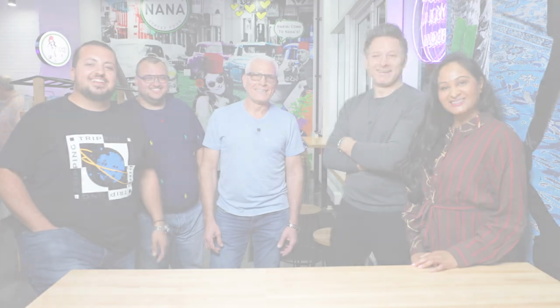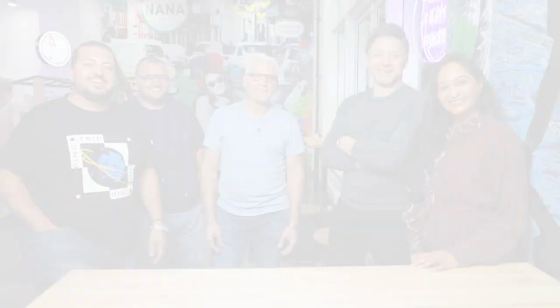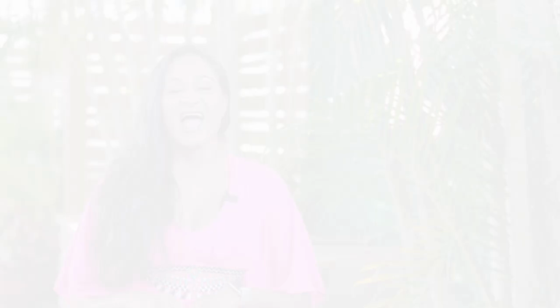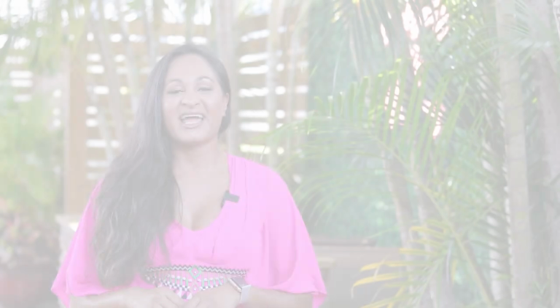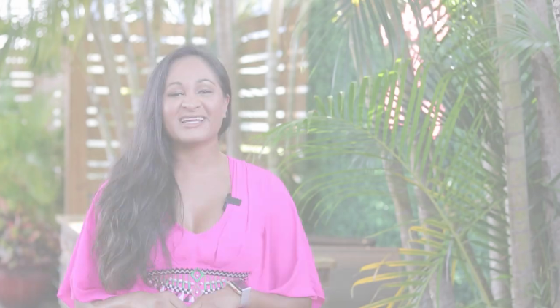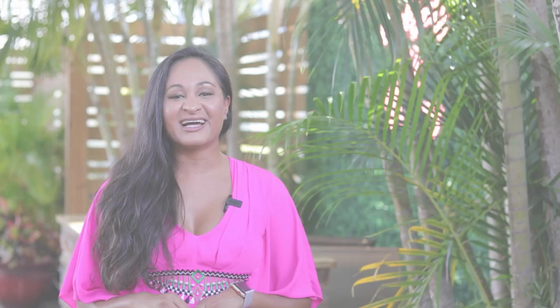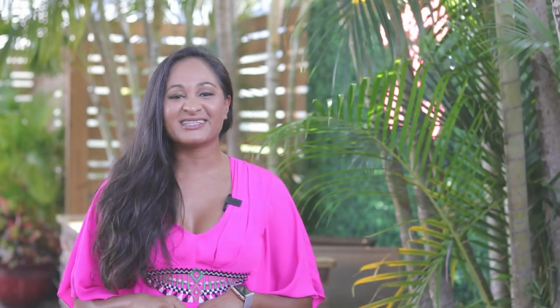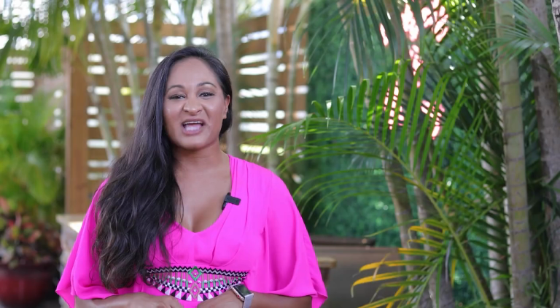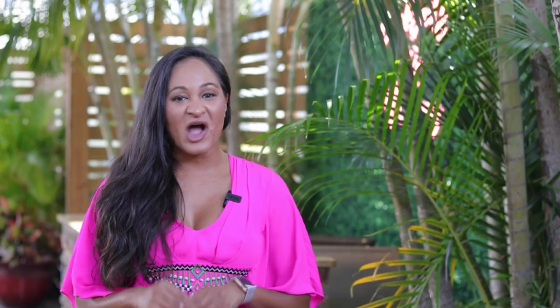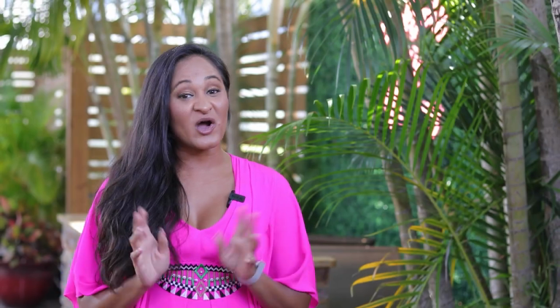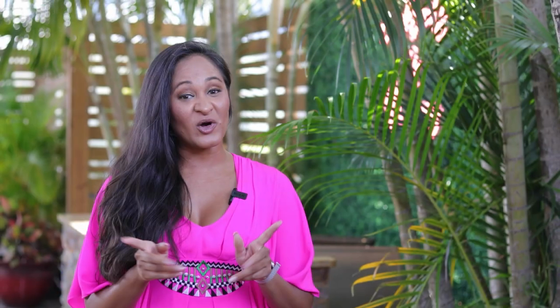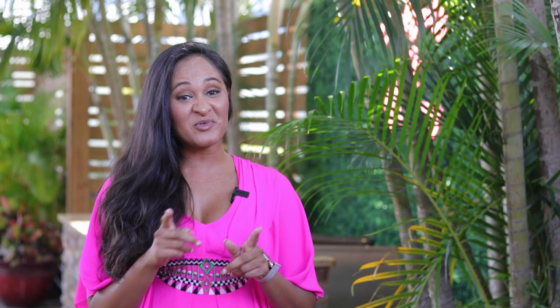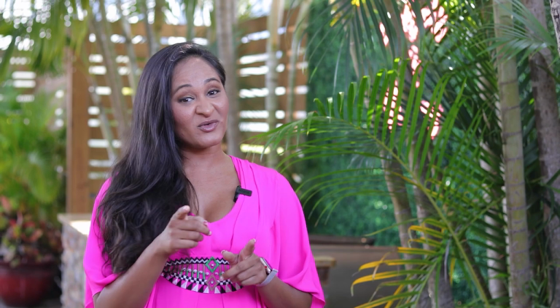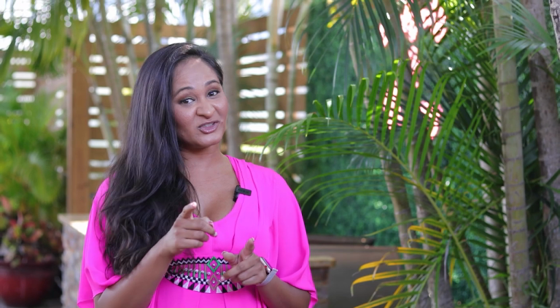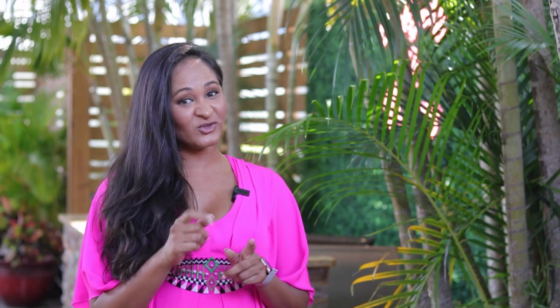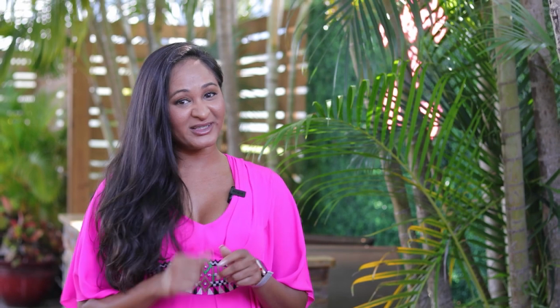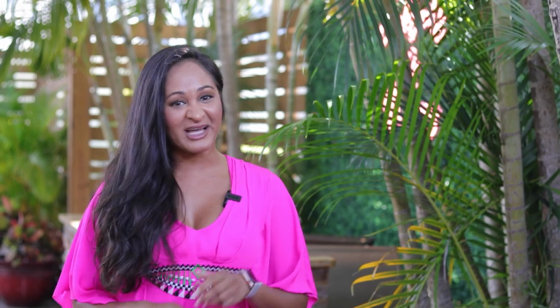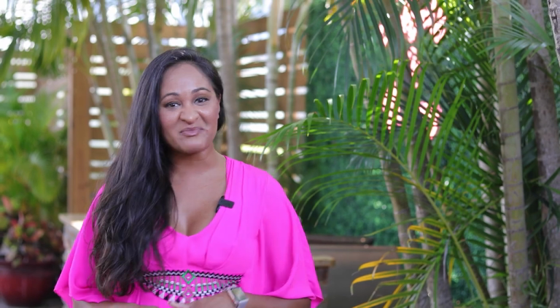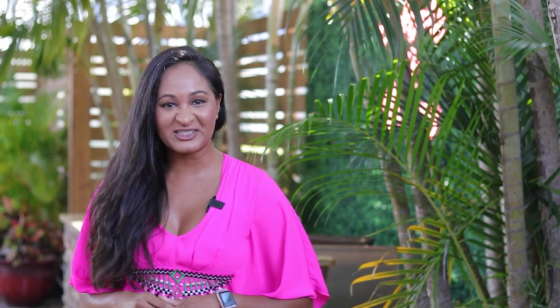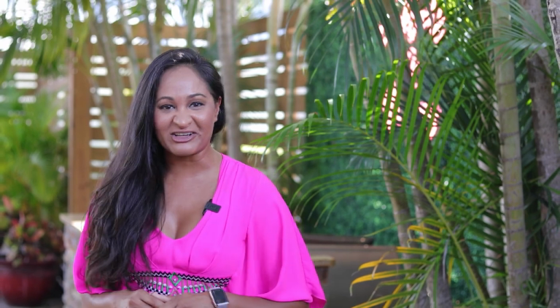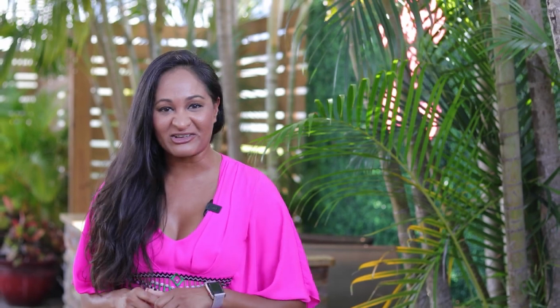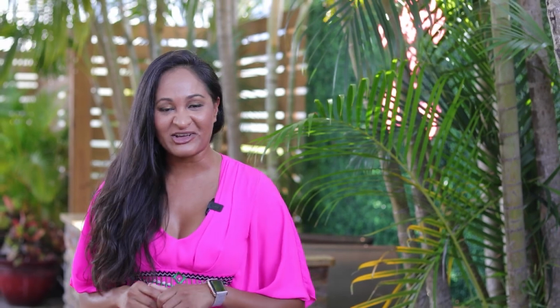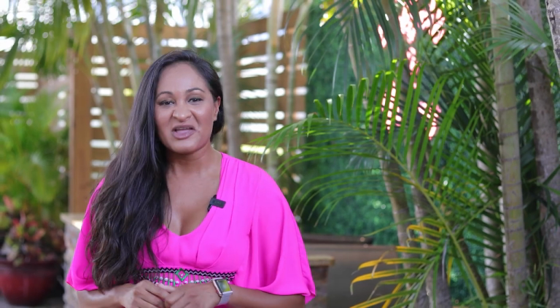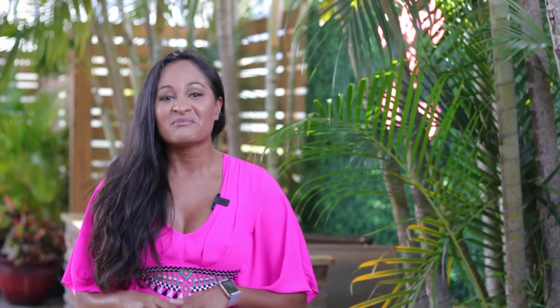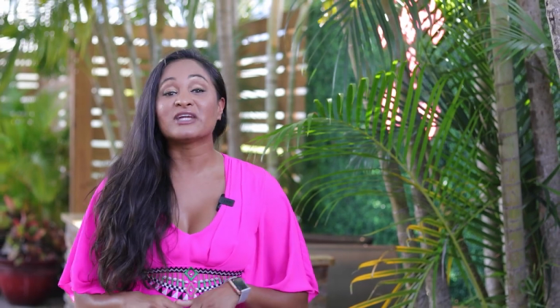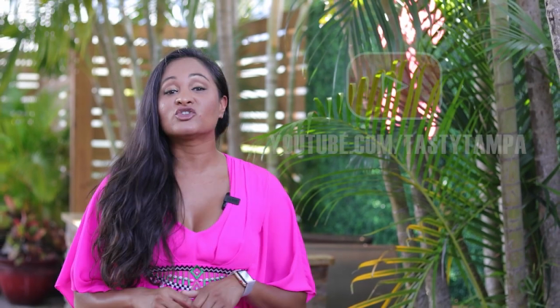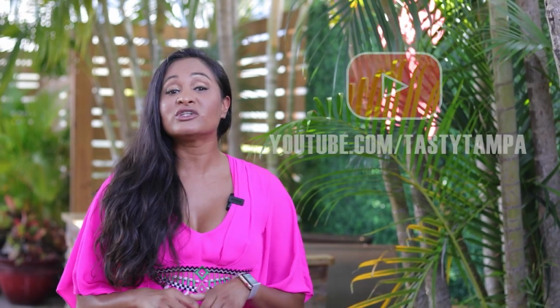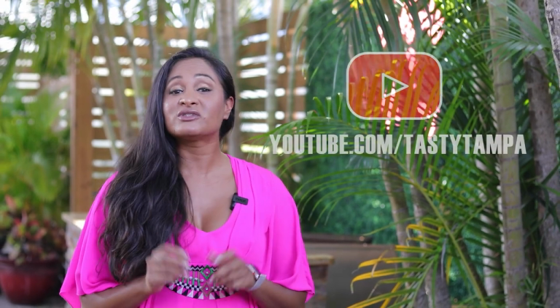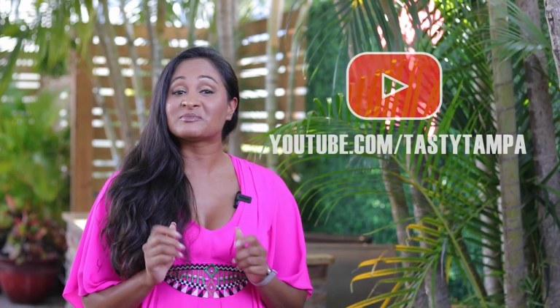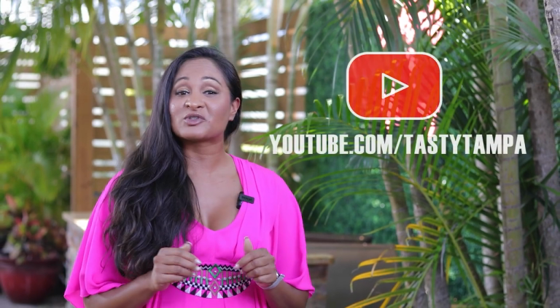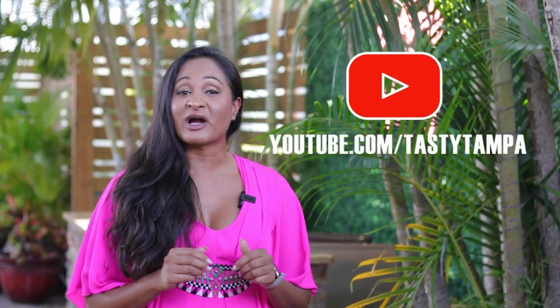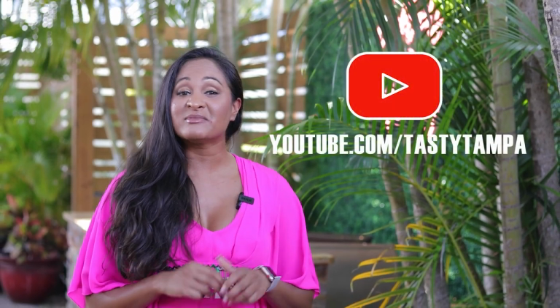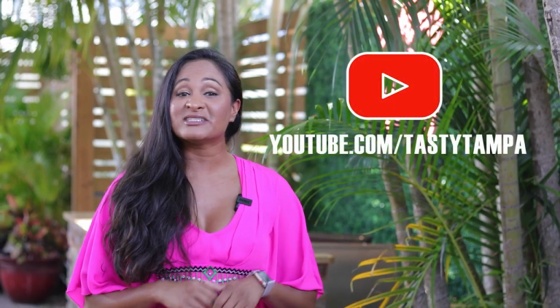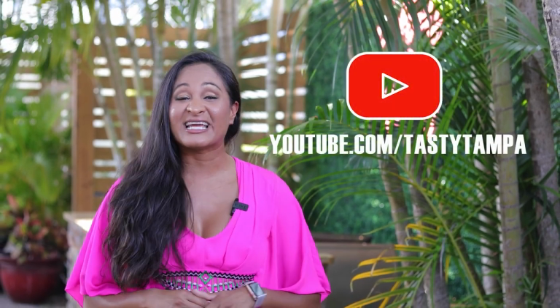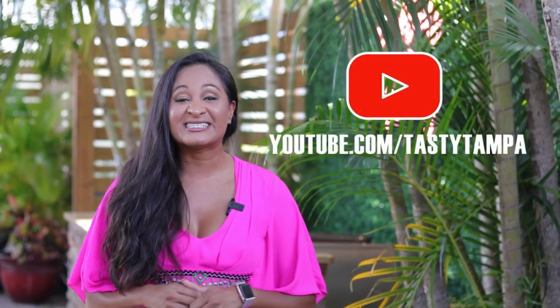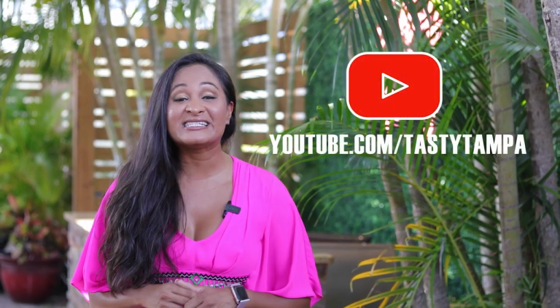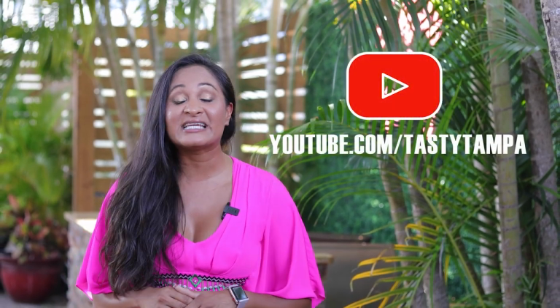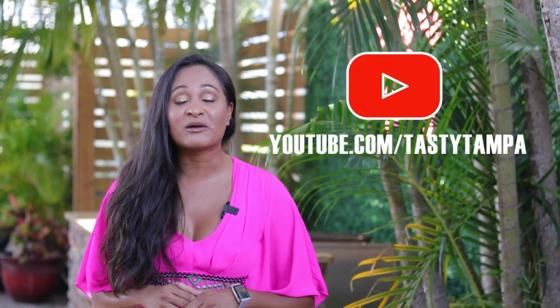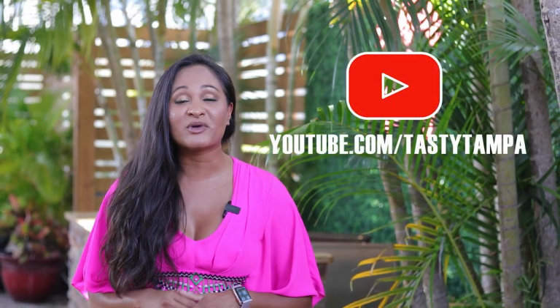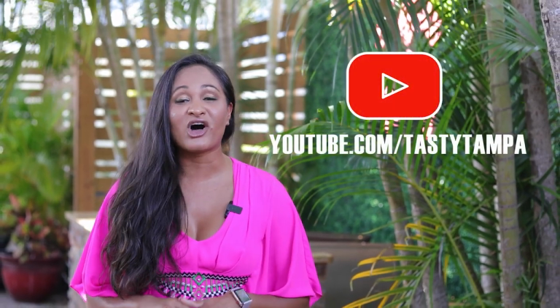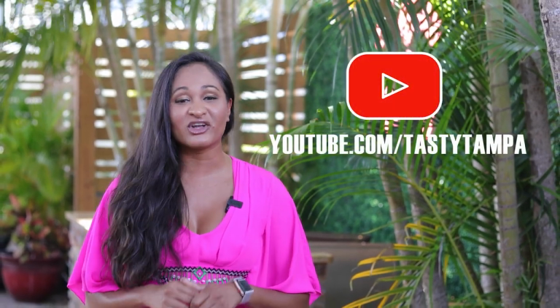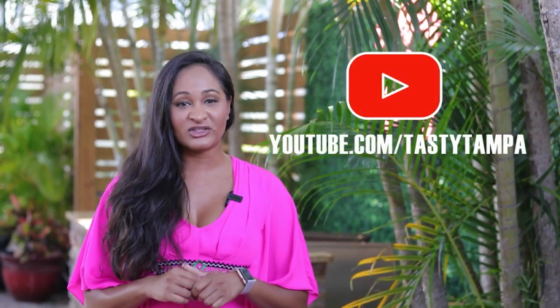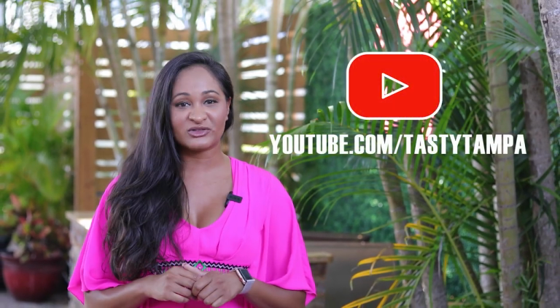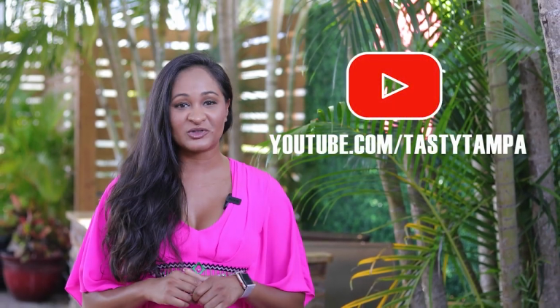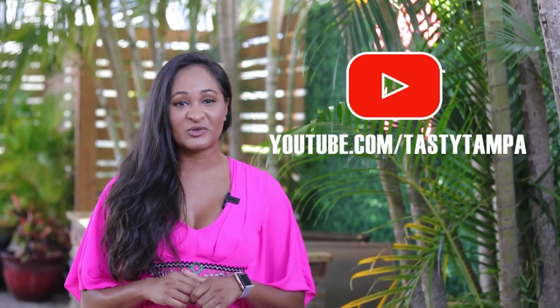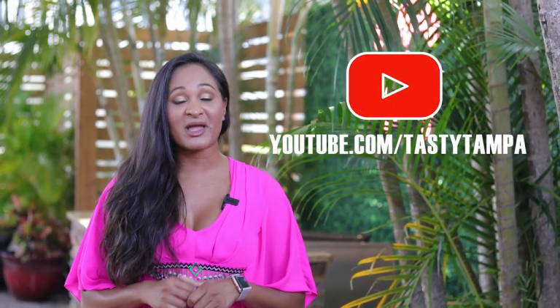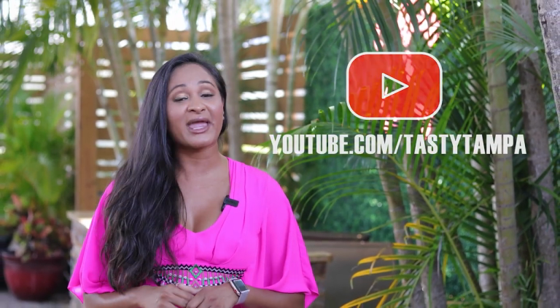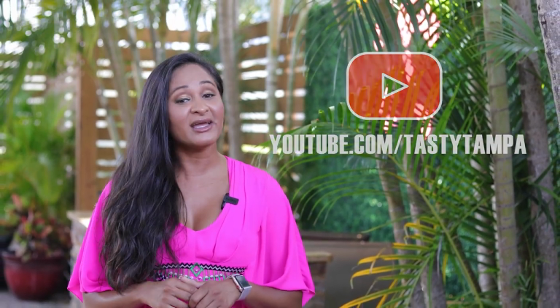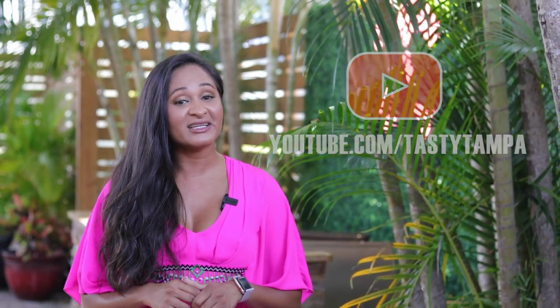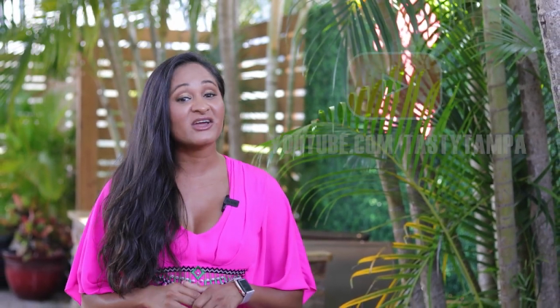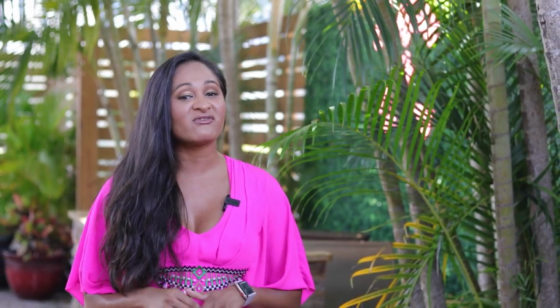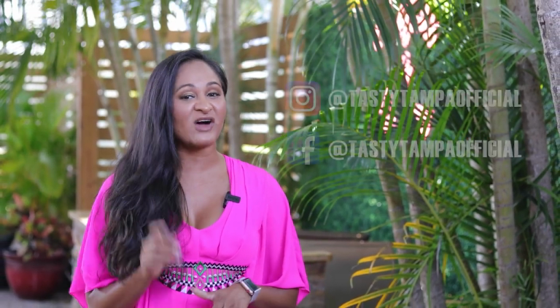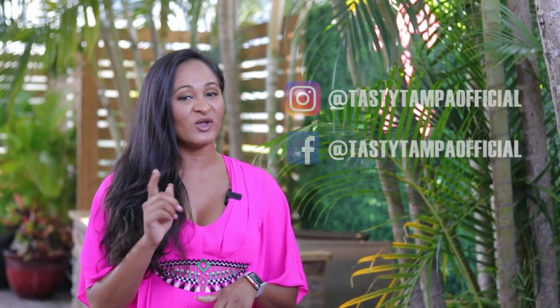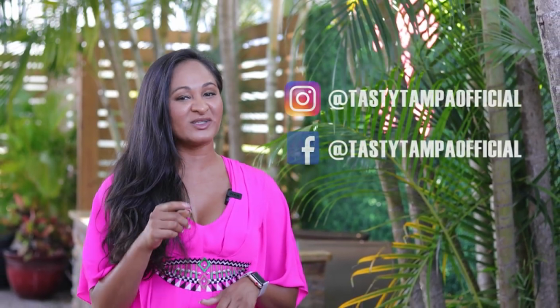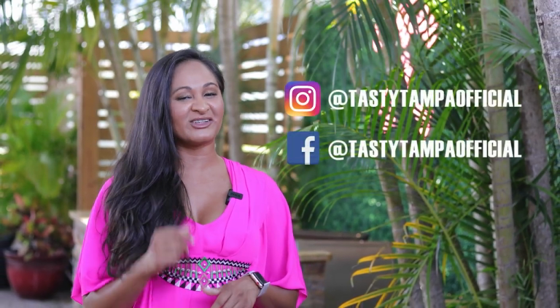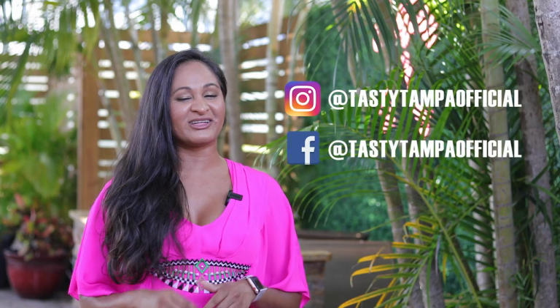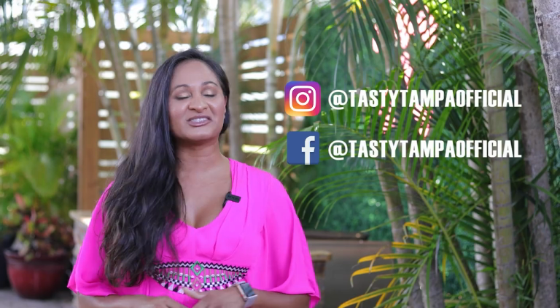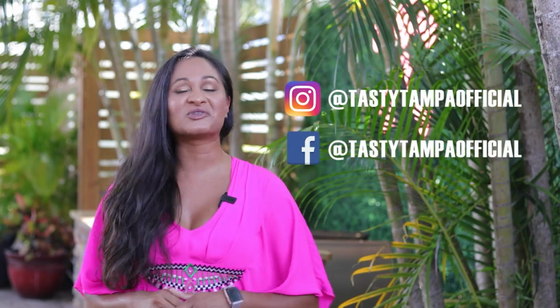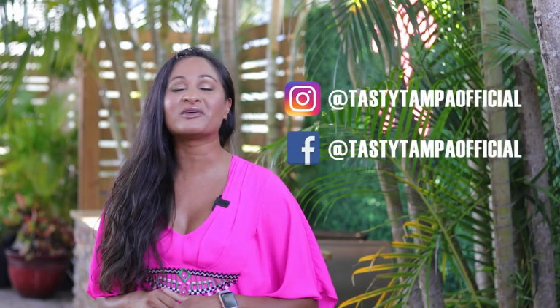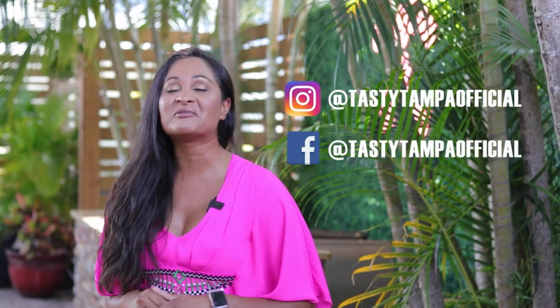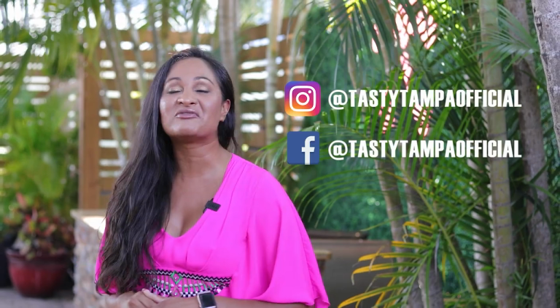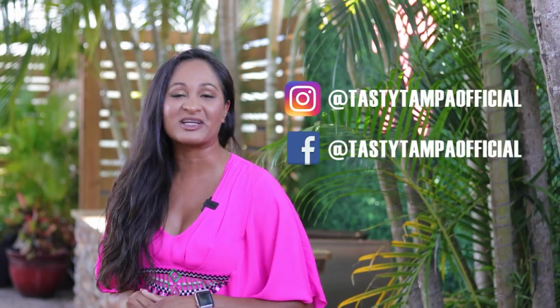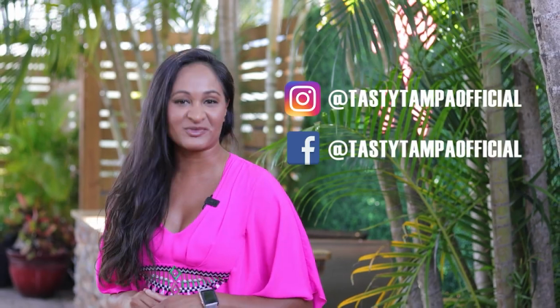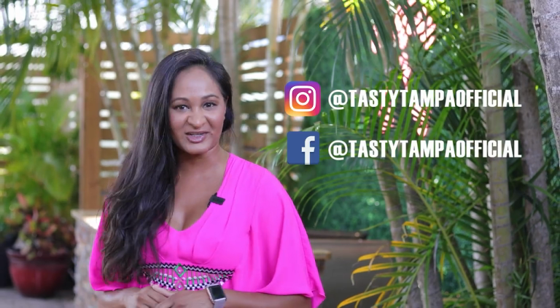Hey guys, I hope you enjoyed the episode. Make sure you subscribe to Tasty Tampa on YouTube and follow us on Instagram and Facebook.